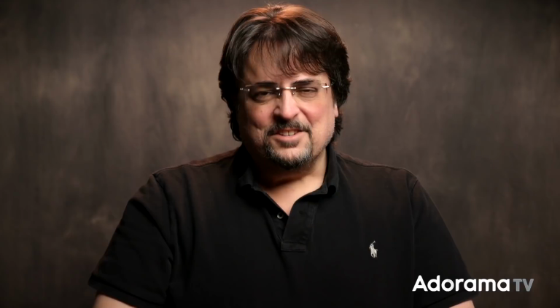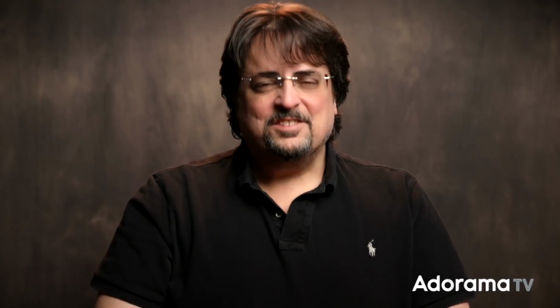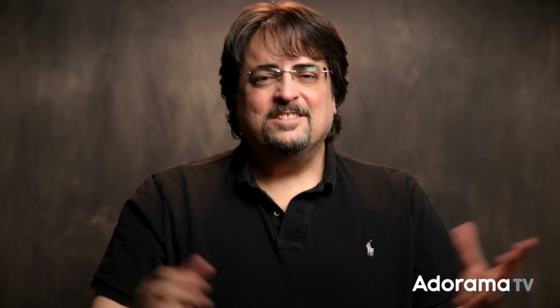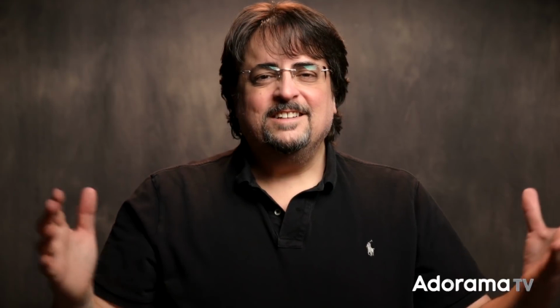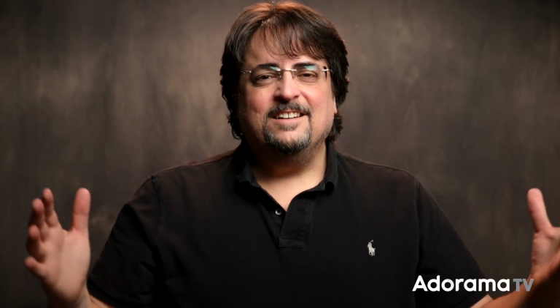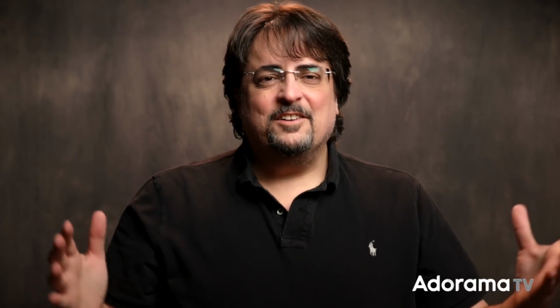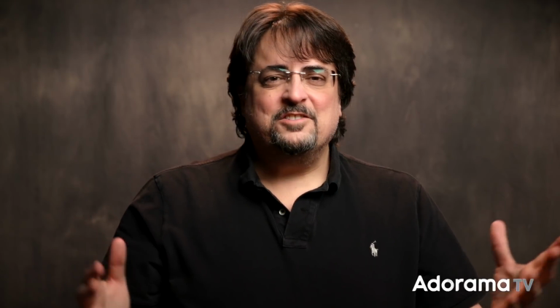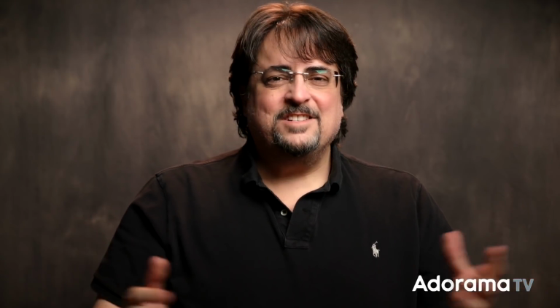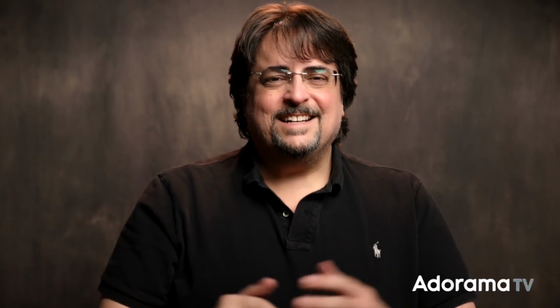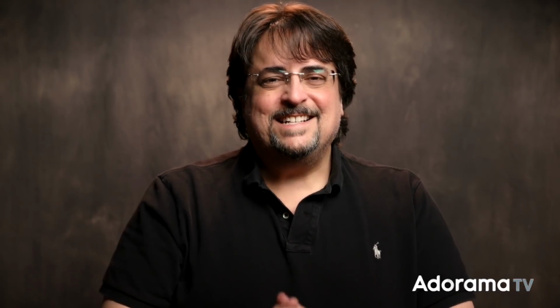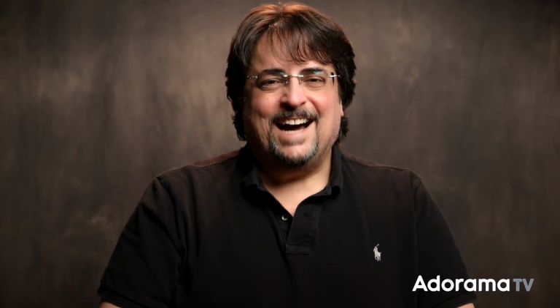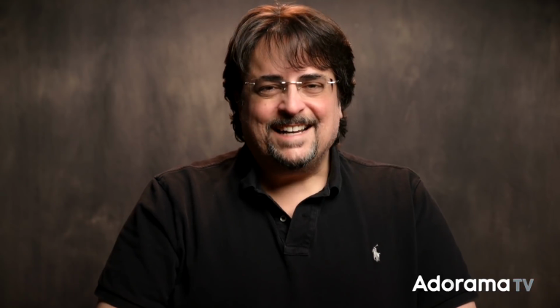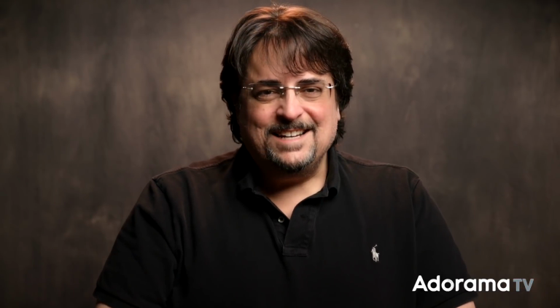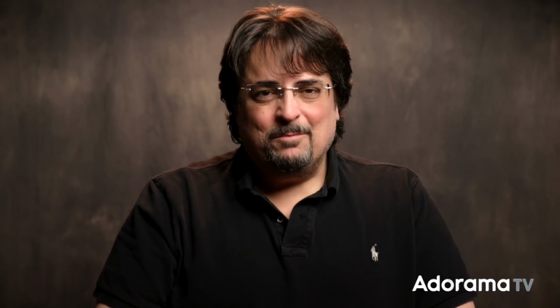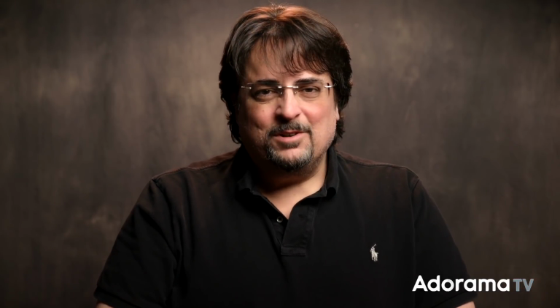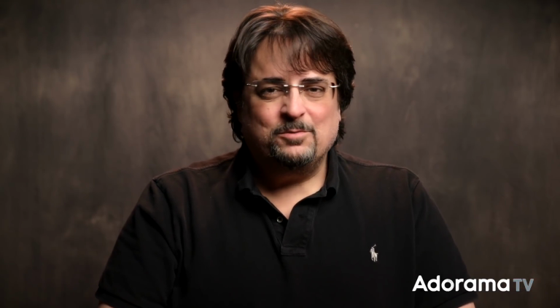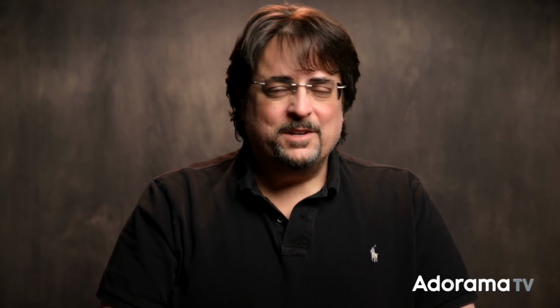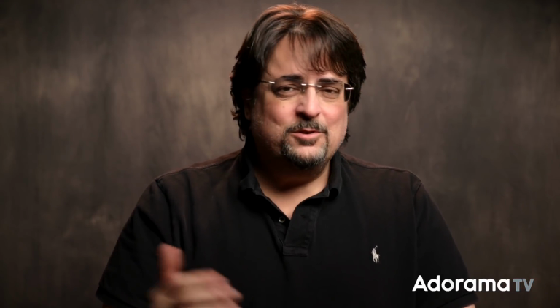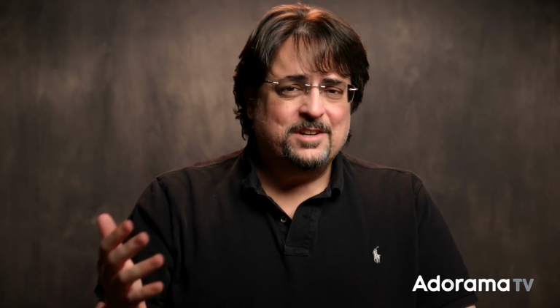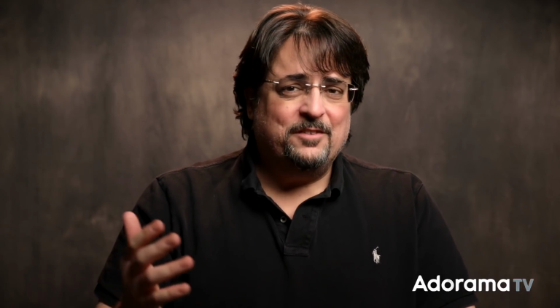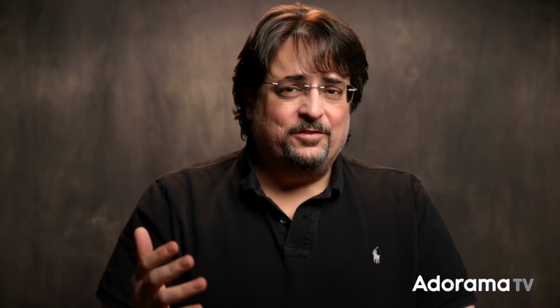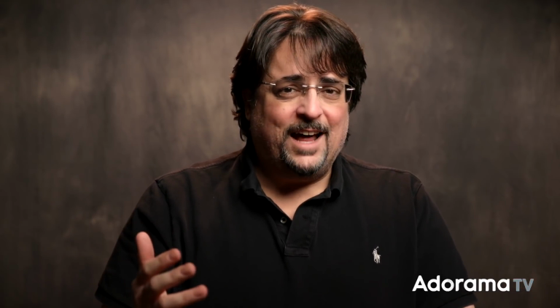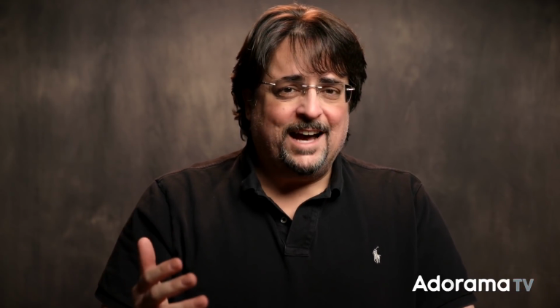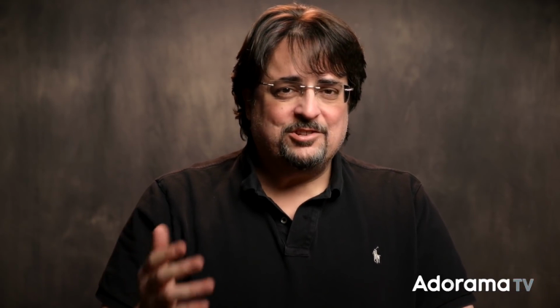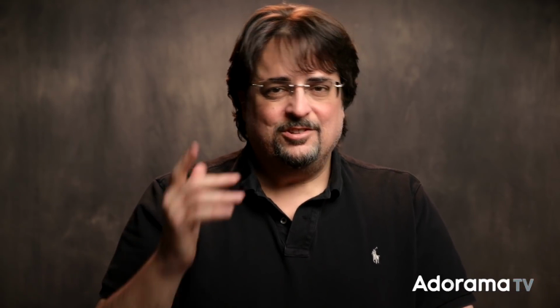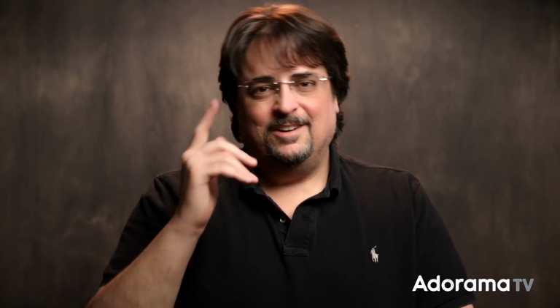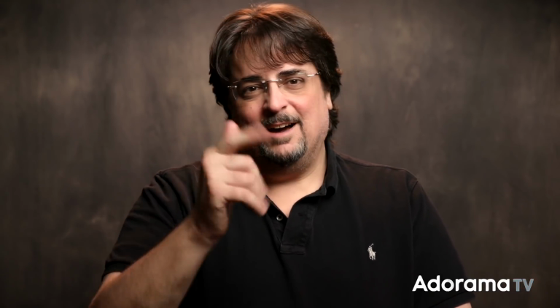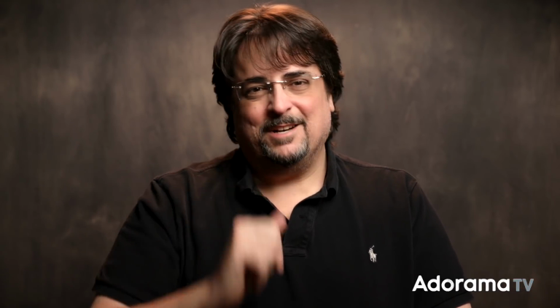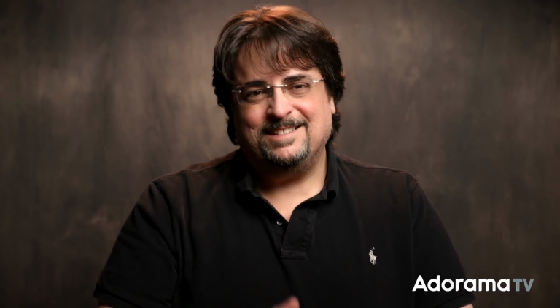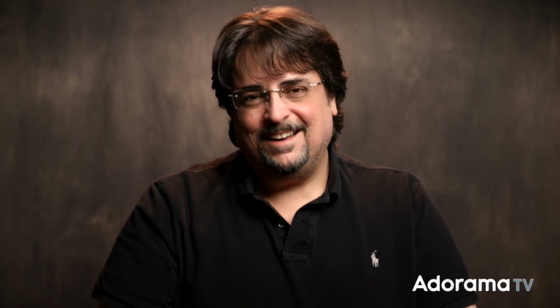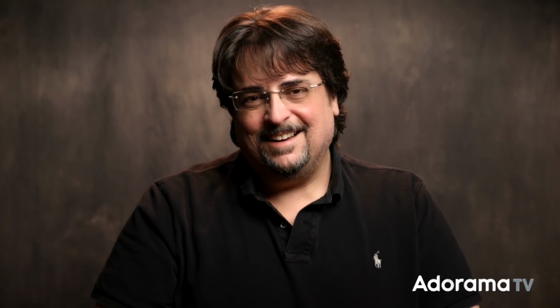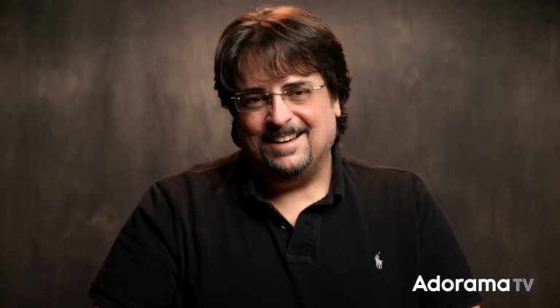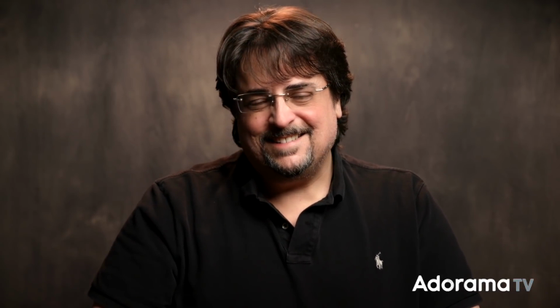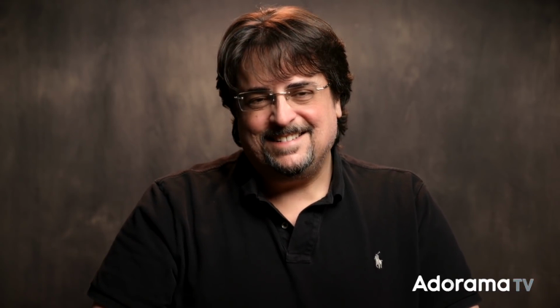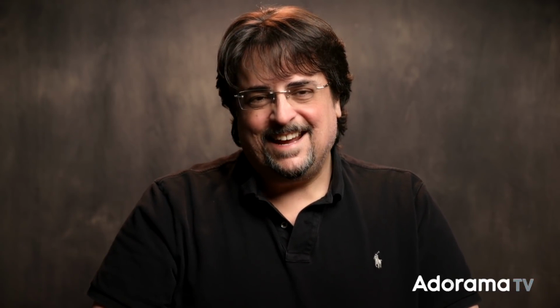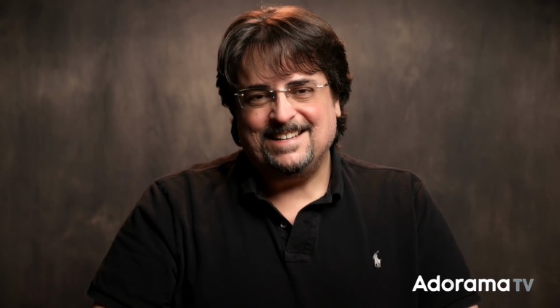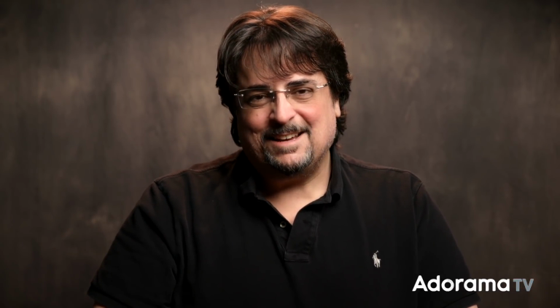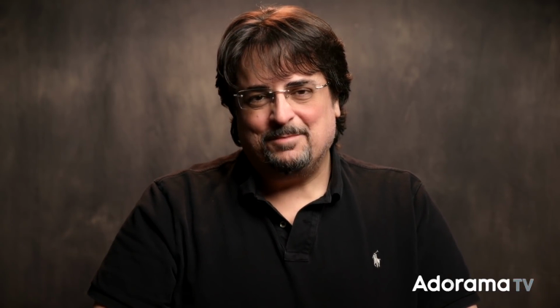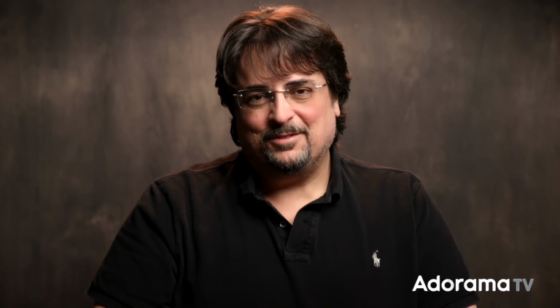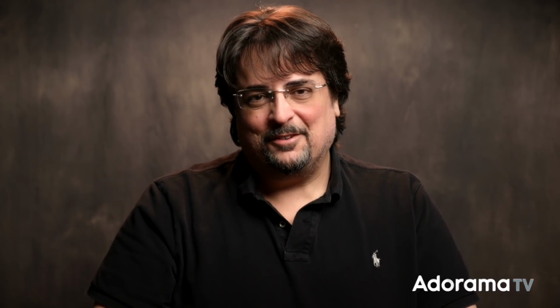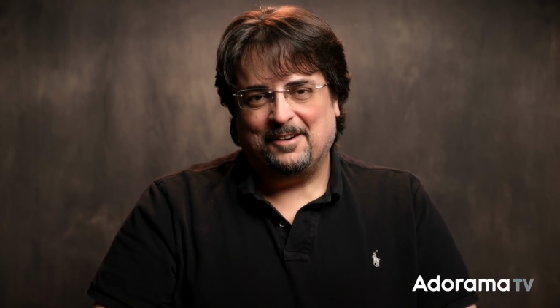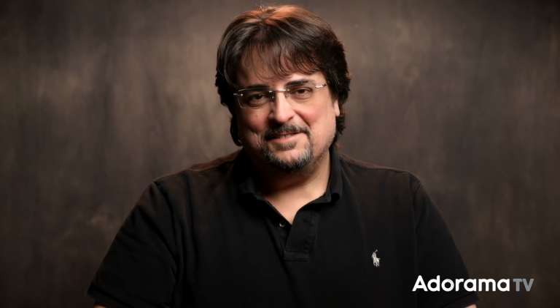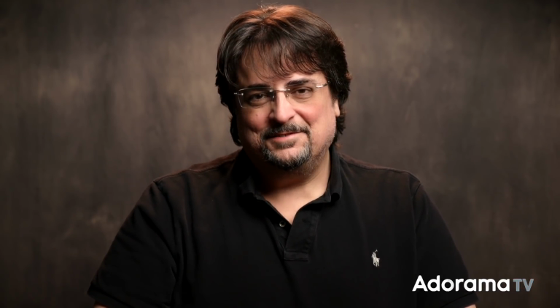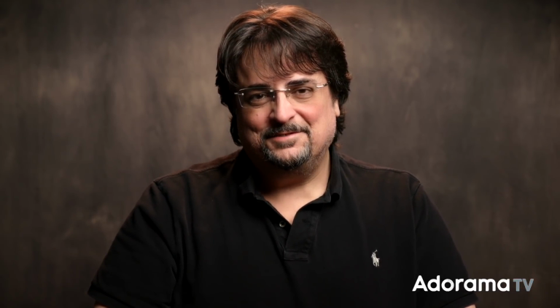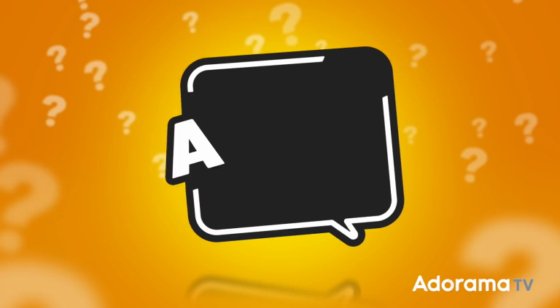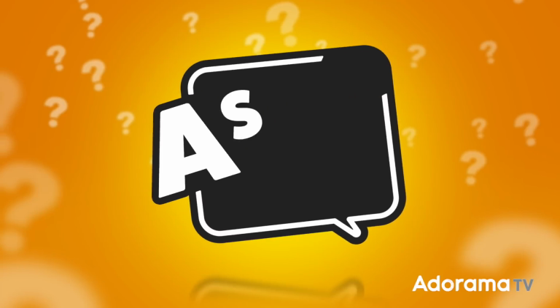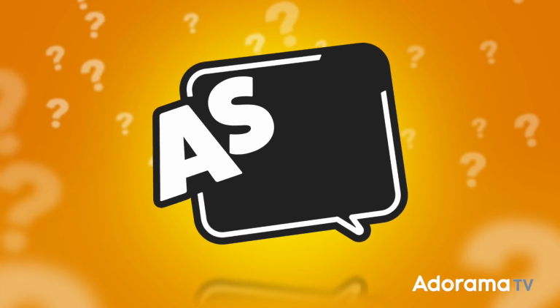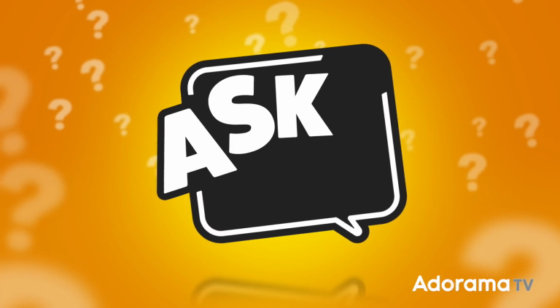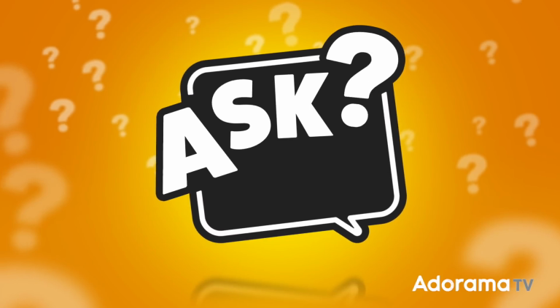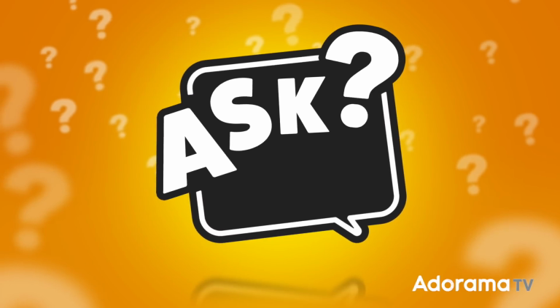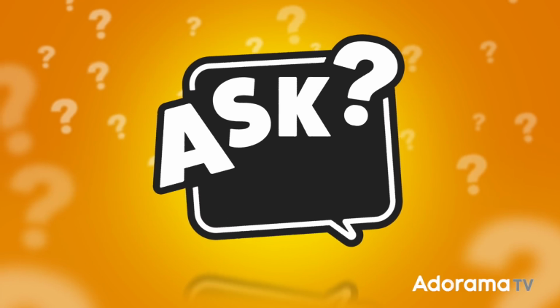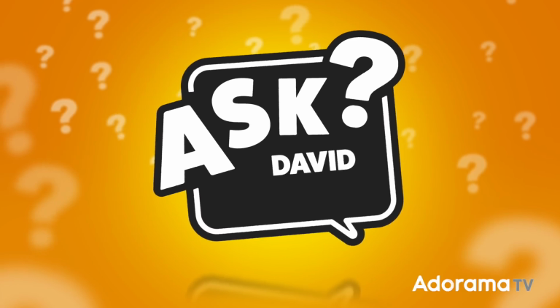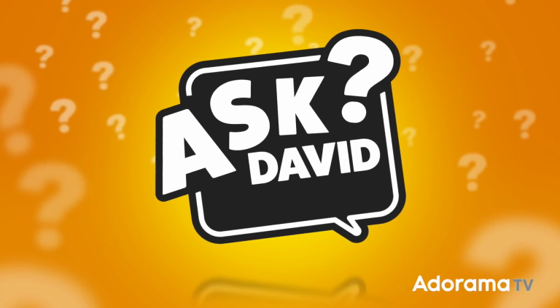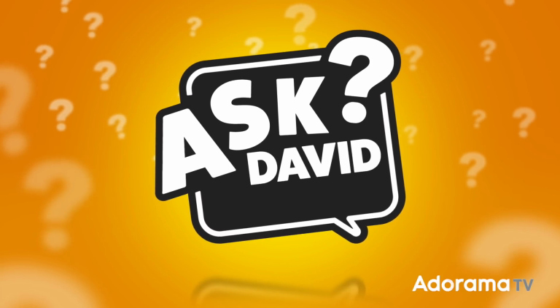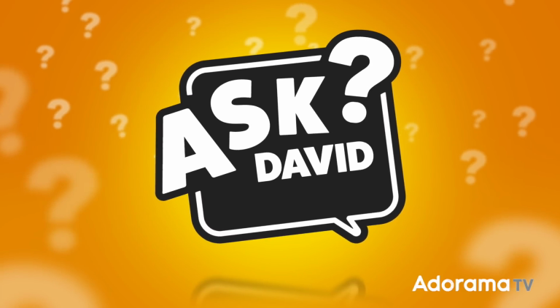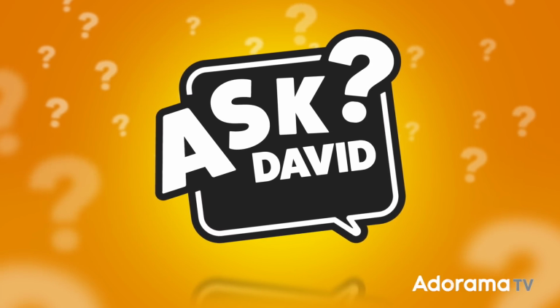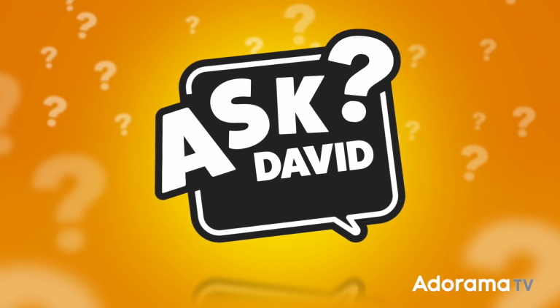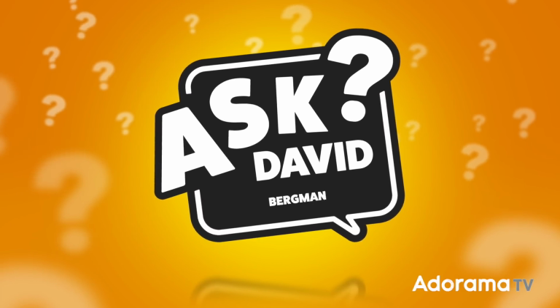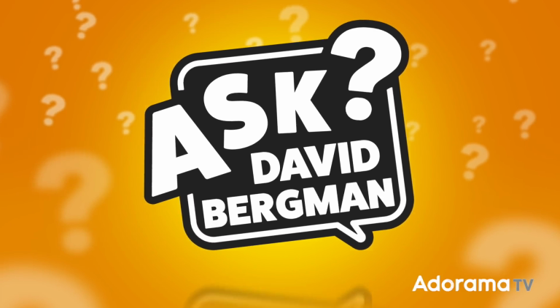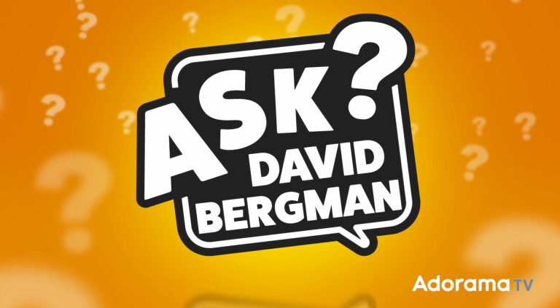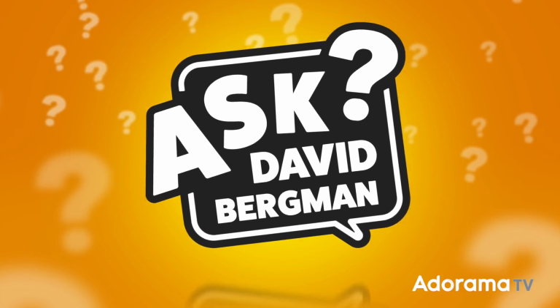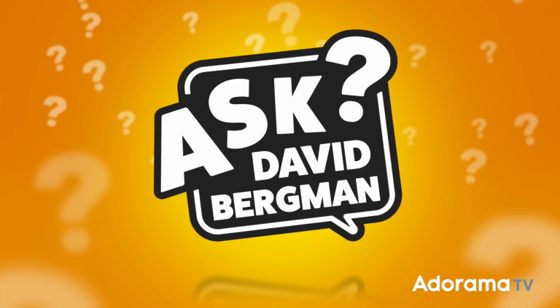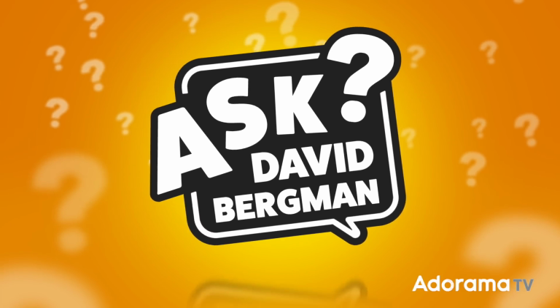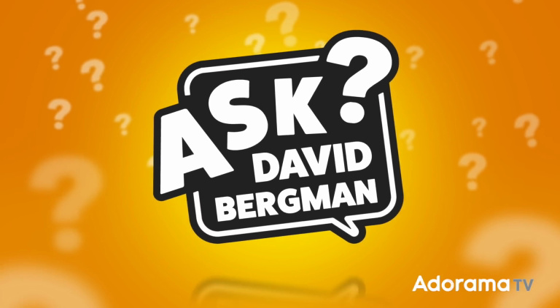Do you still need to understand guide numbers when using a flash? I'm going to tell you on today's episode of Ask David Bergman.